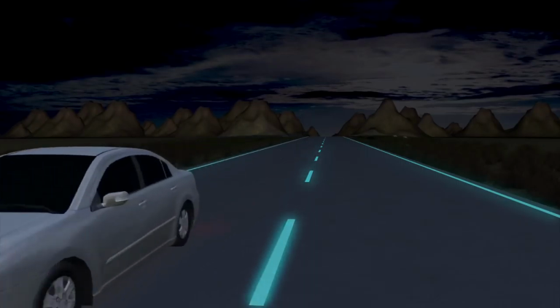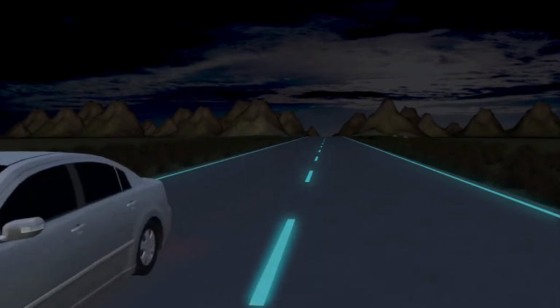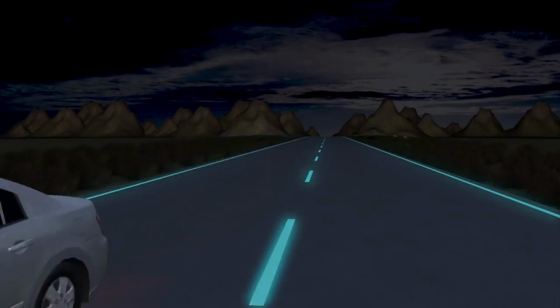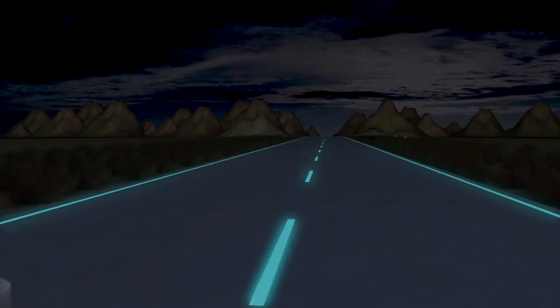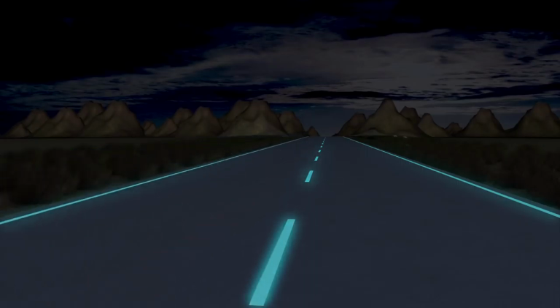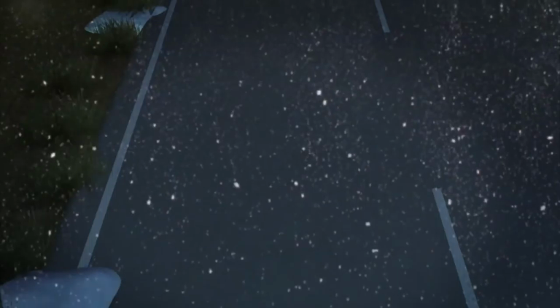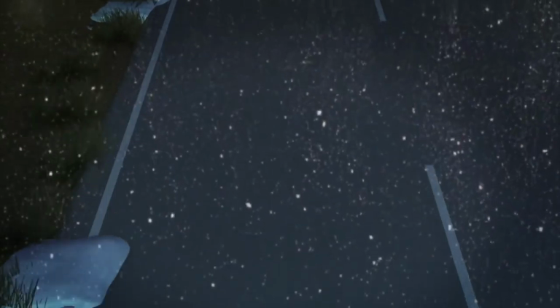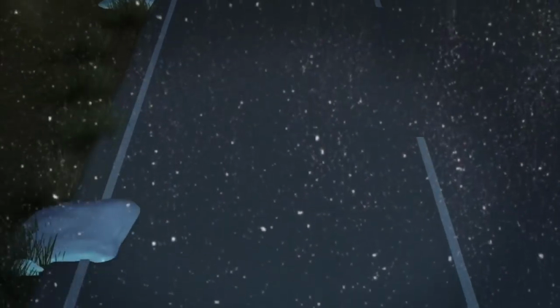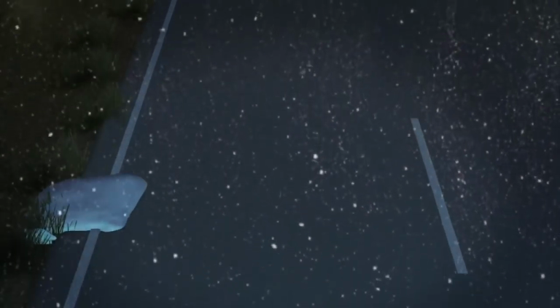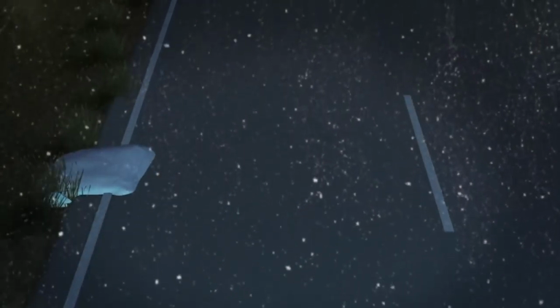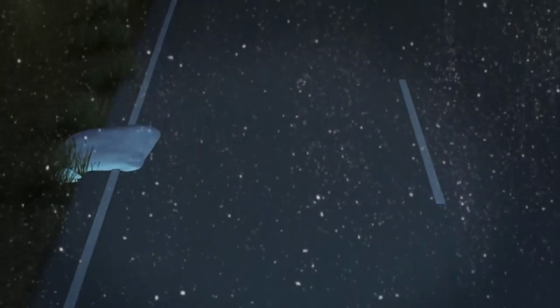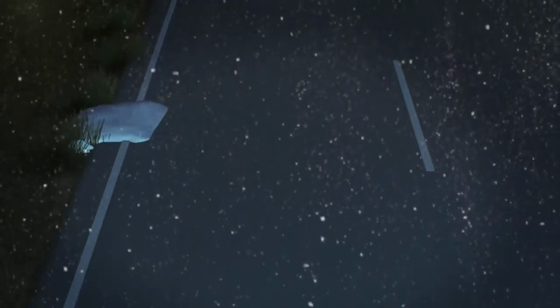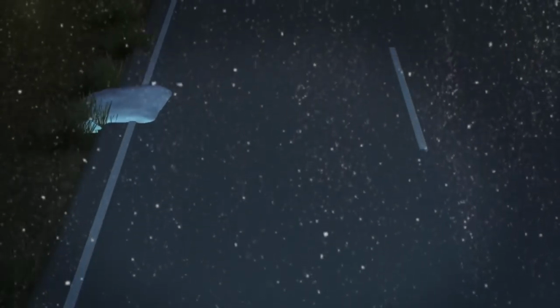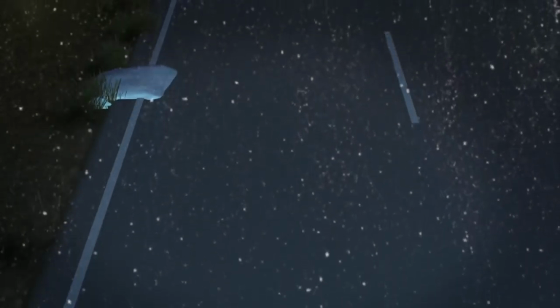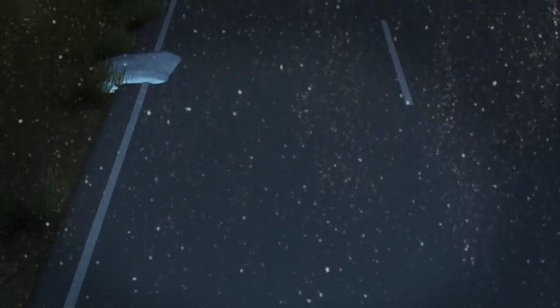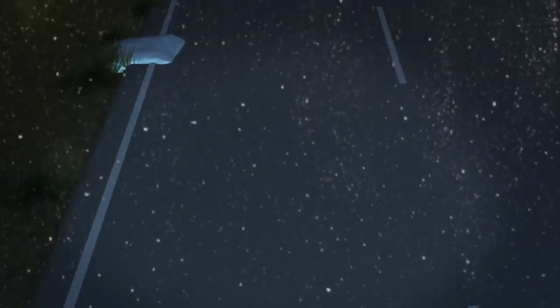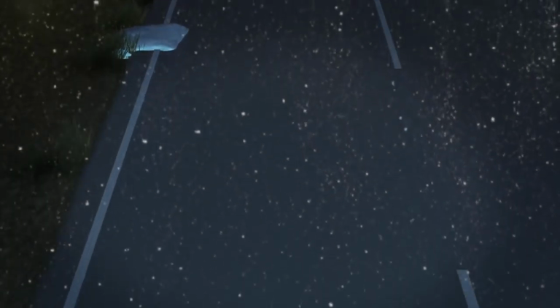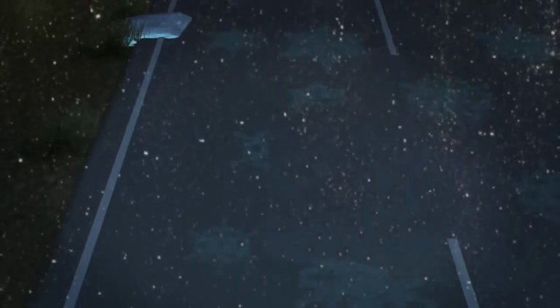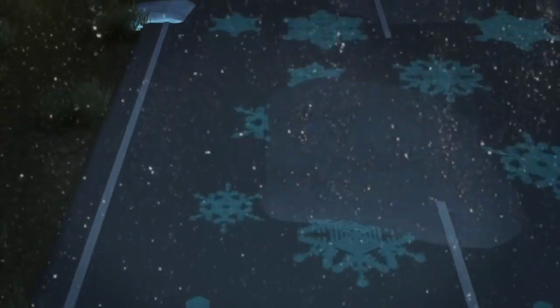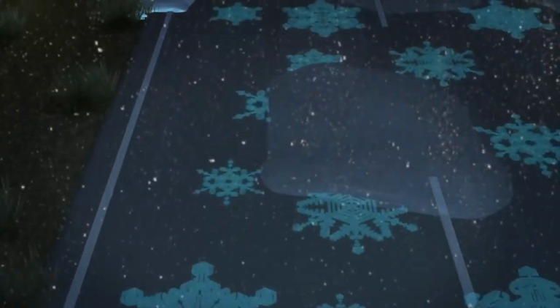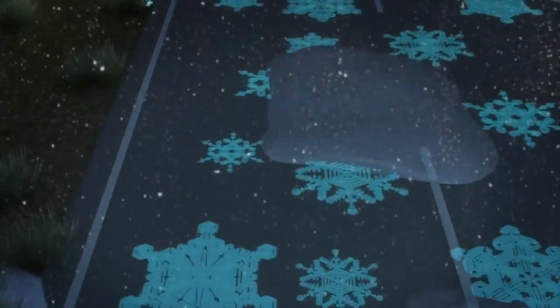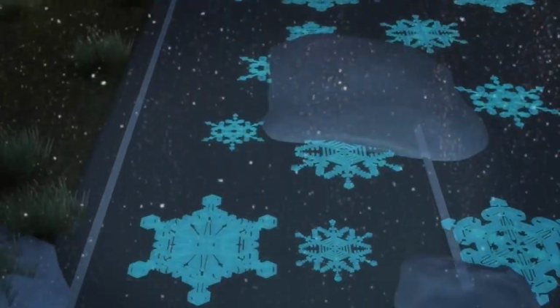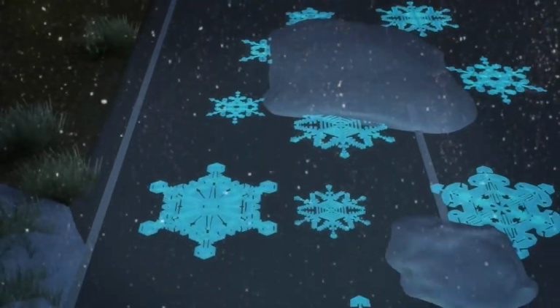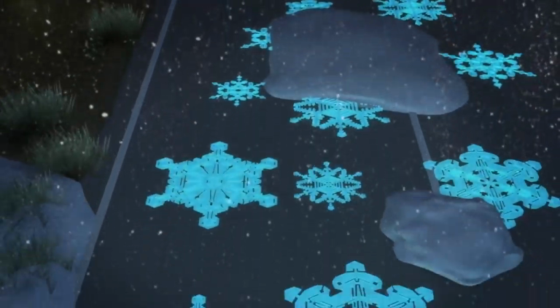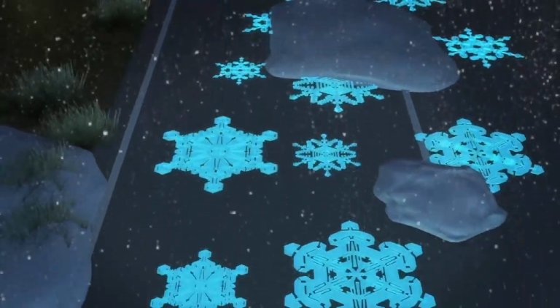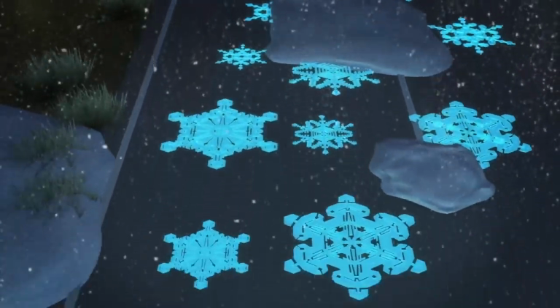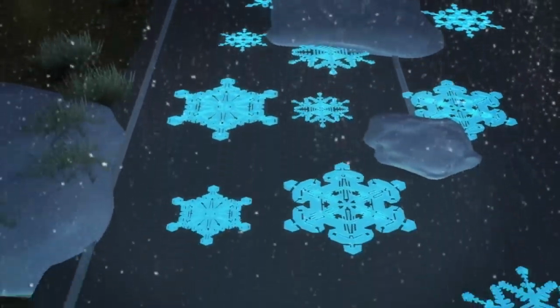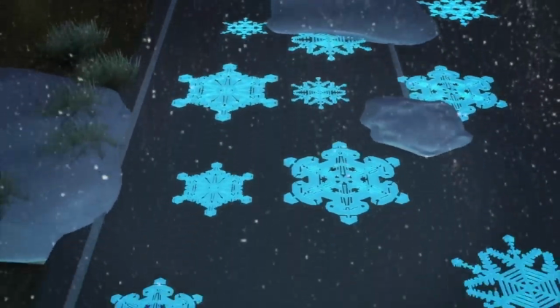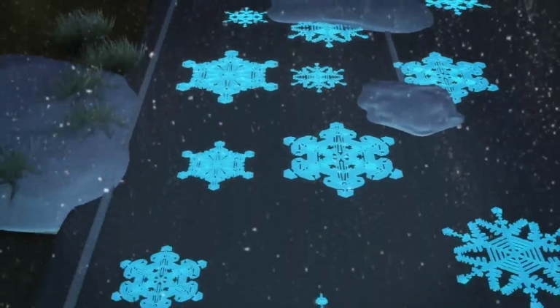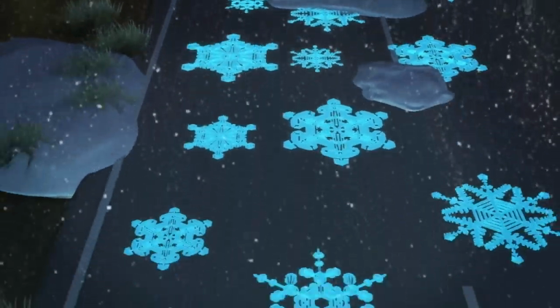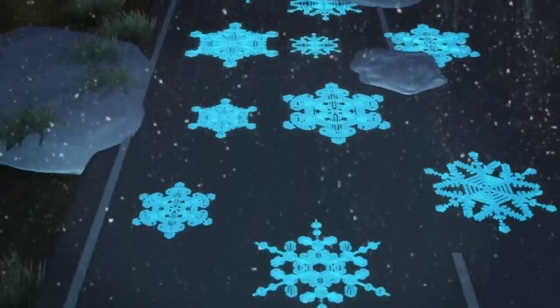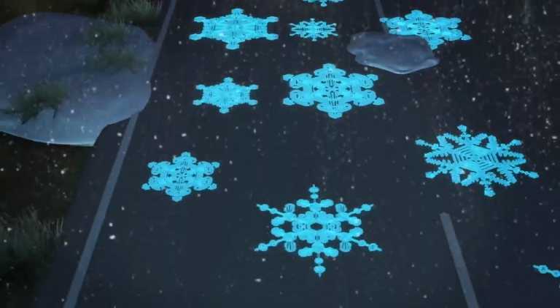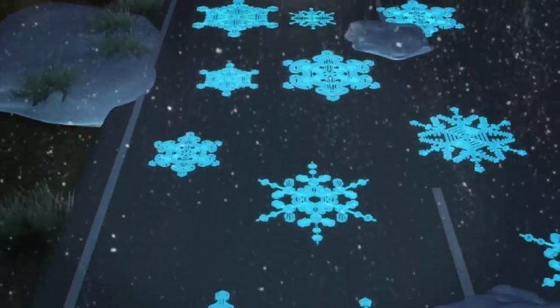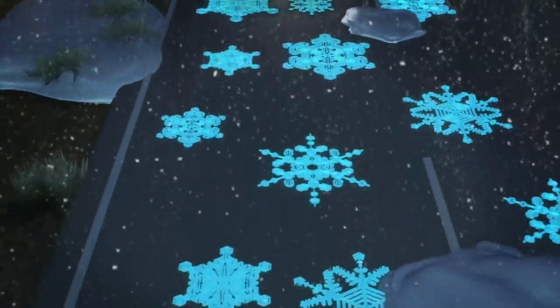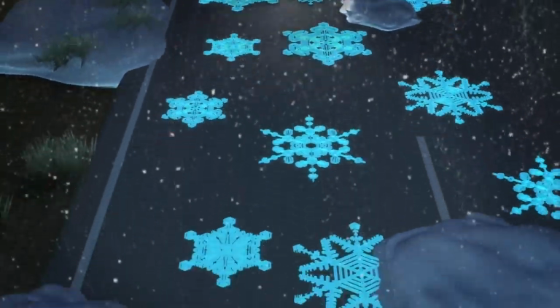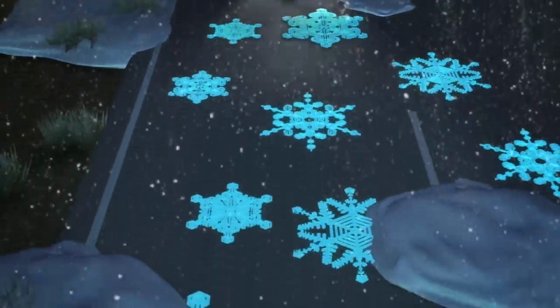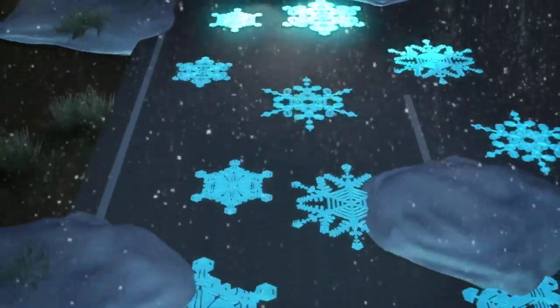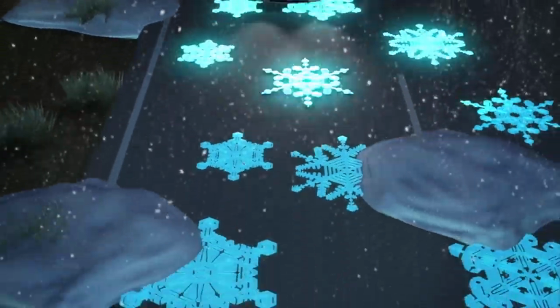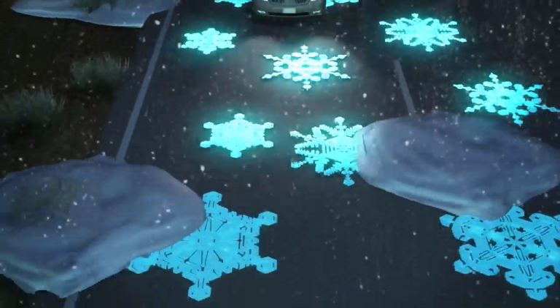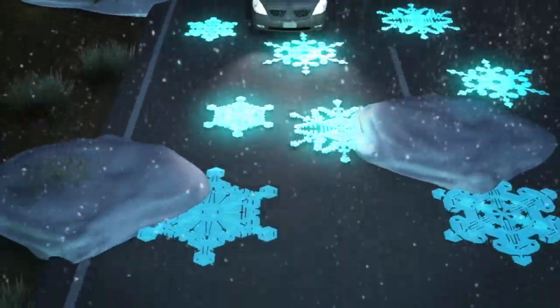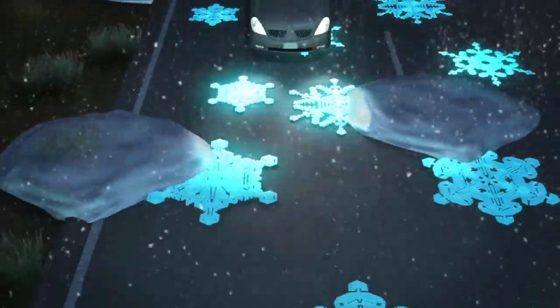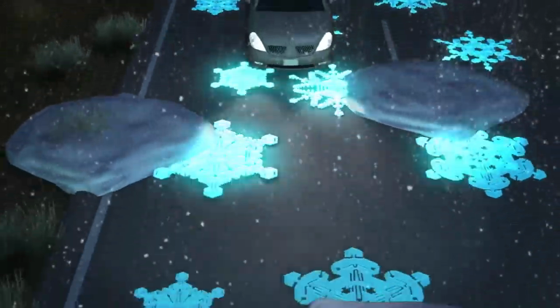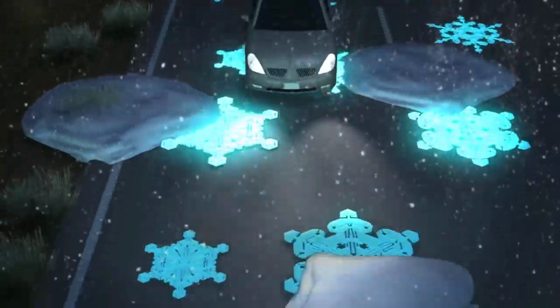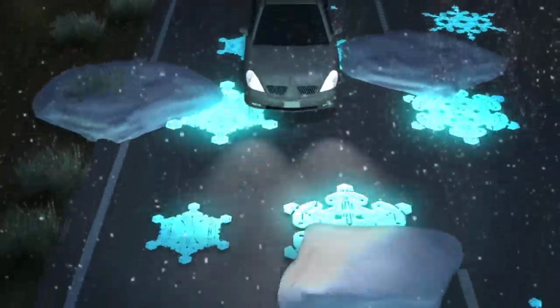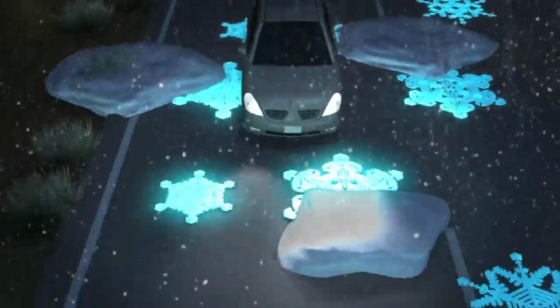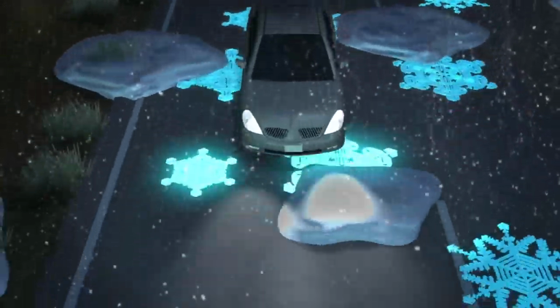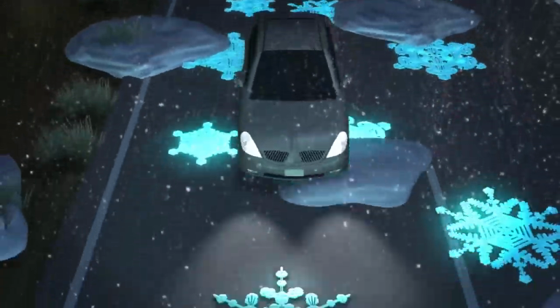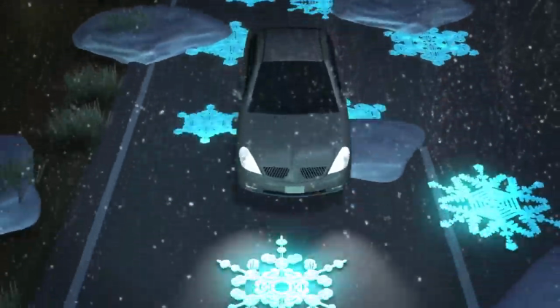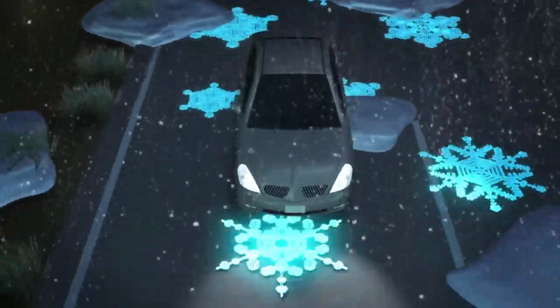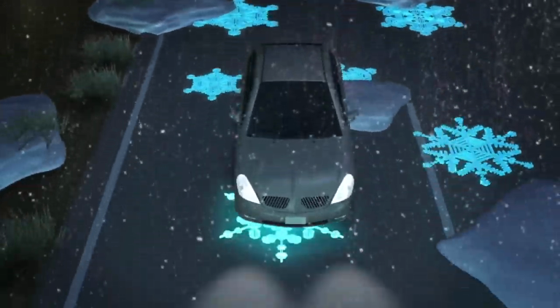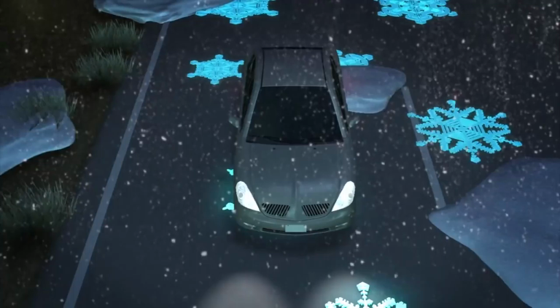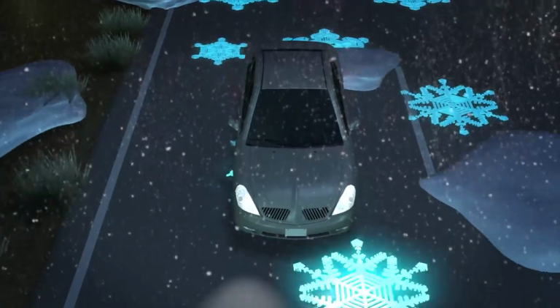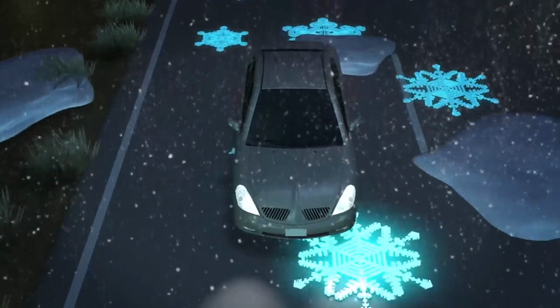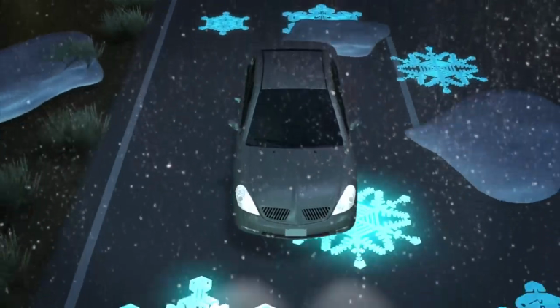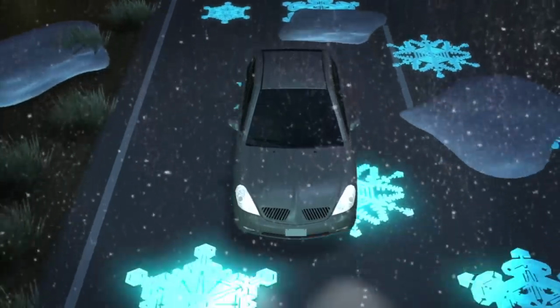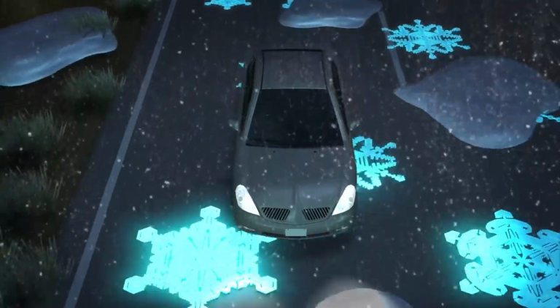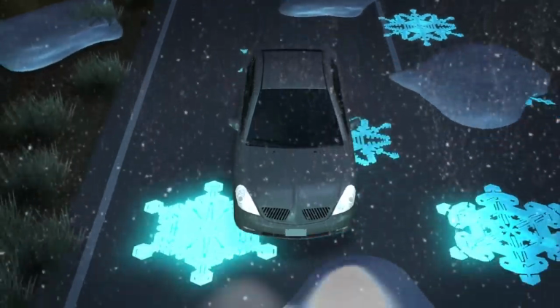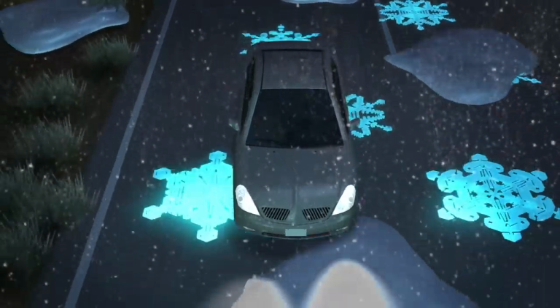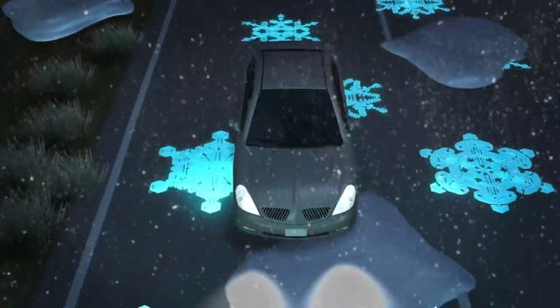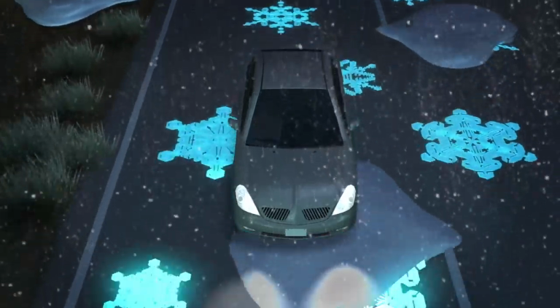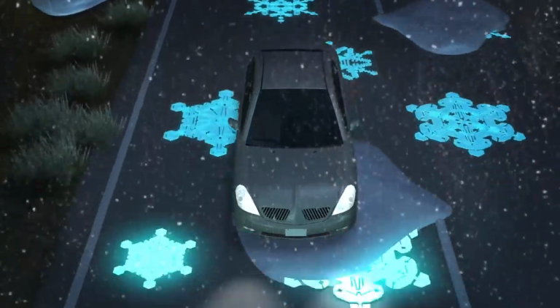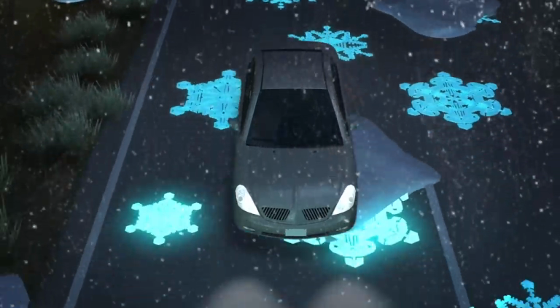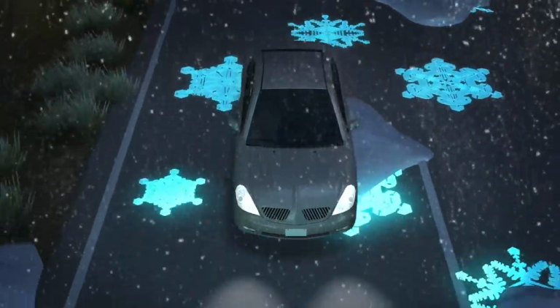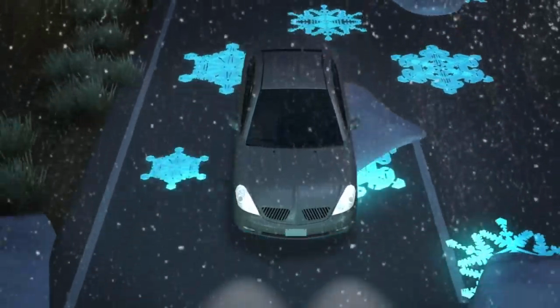The temperature-responsive road paint shows ice crystal patterns when temperatures fall below zero, to warn drivers of slippery roads.